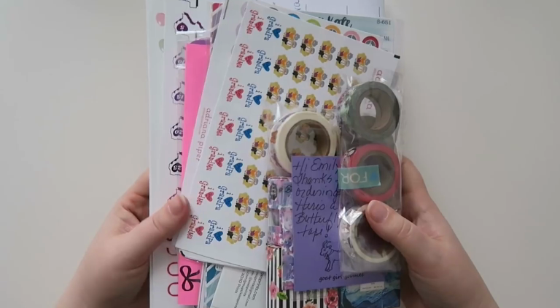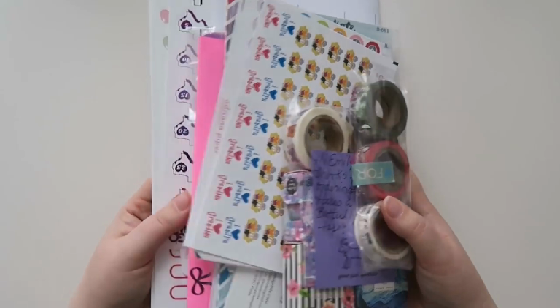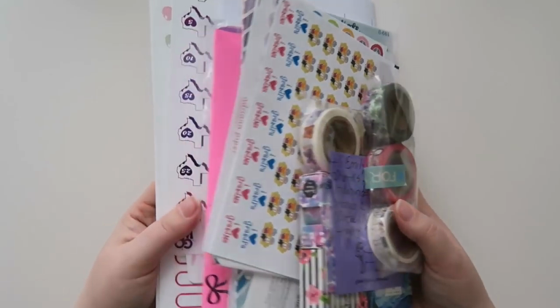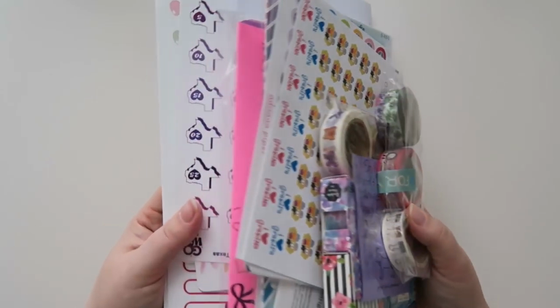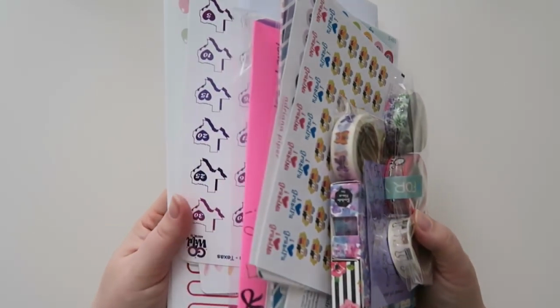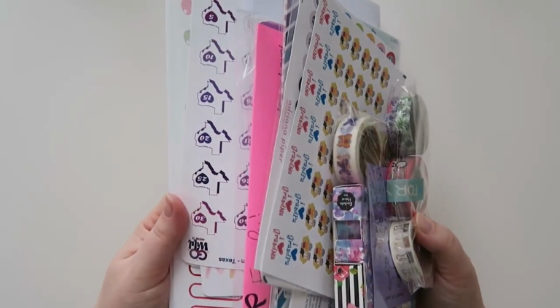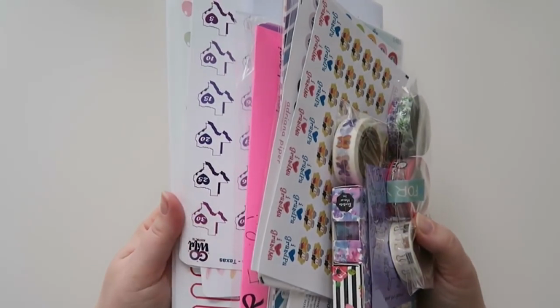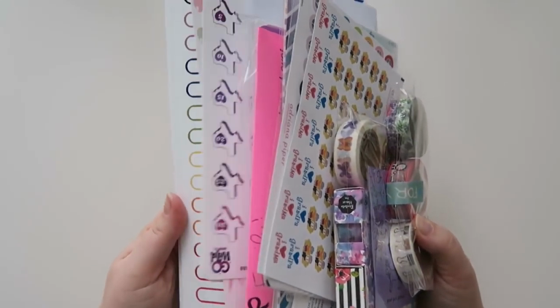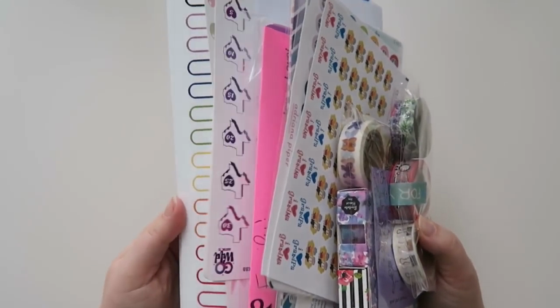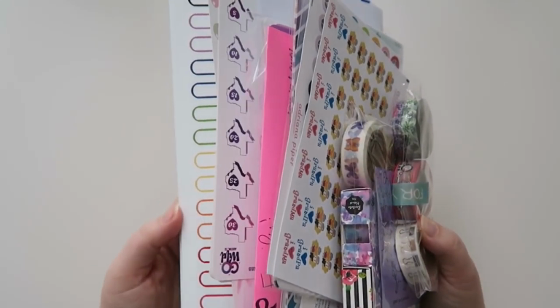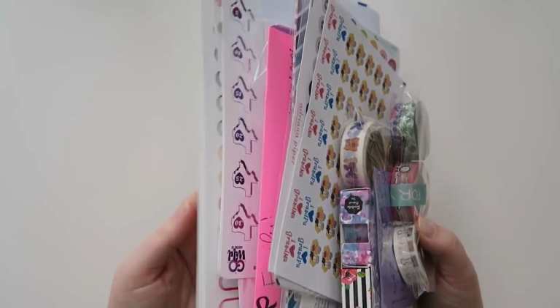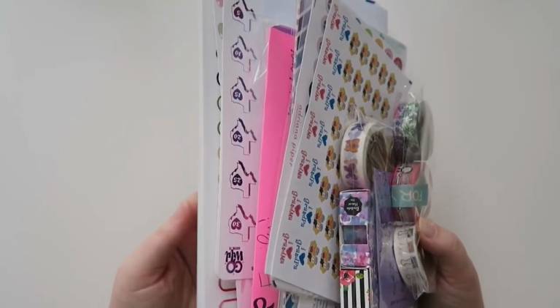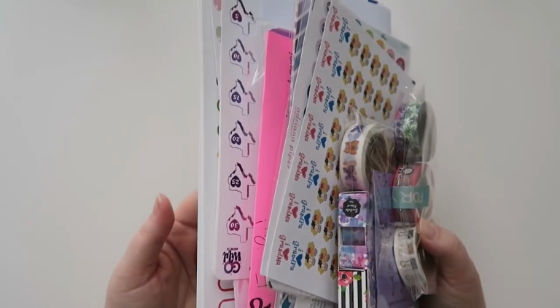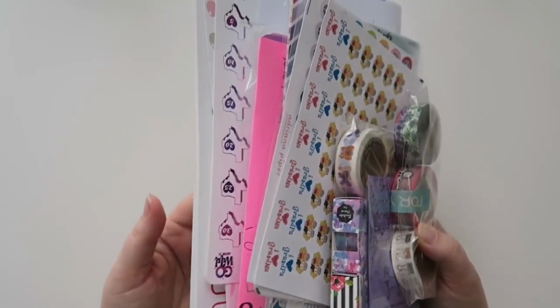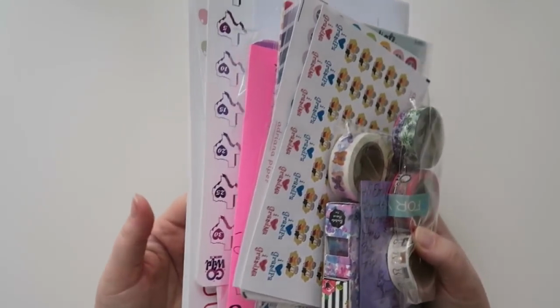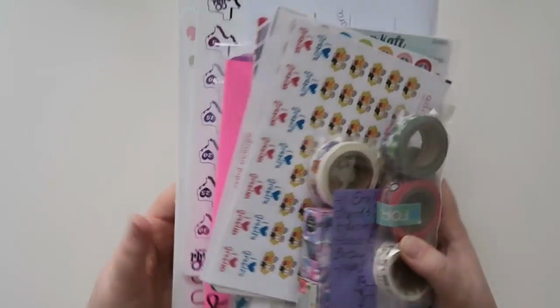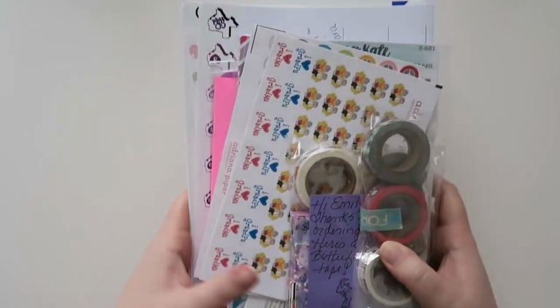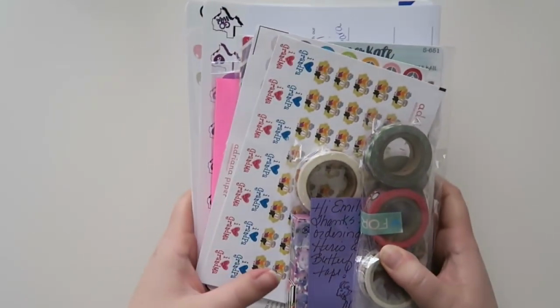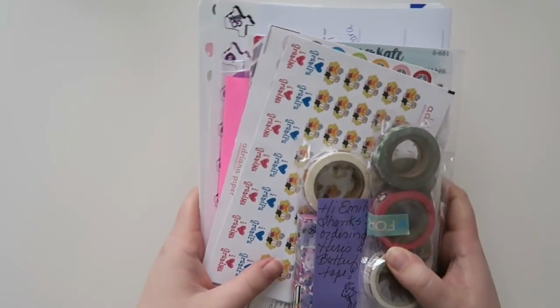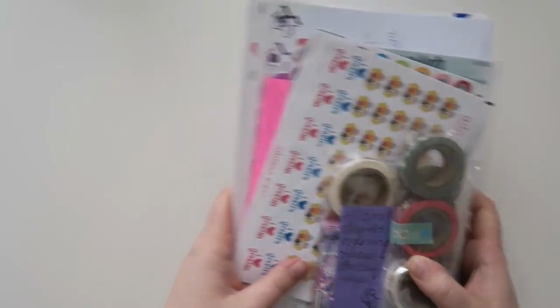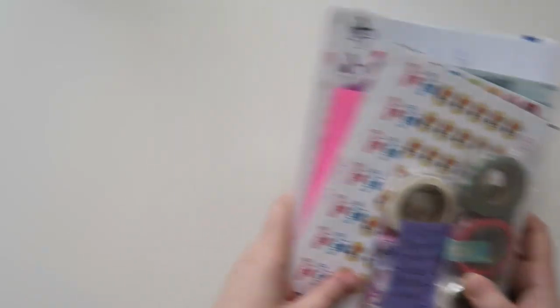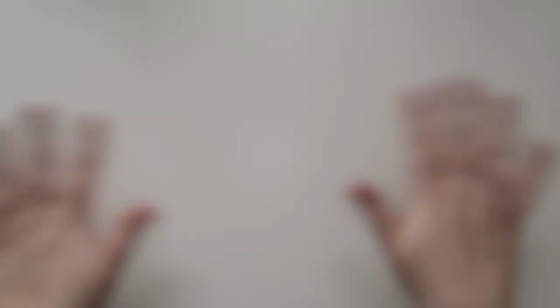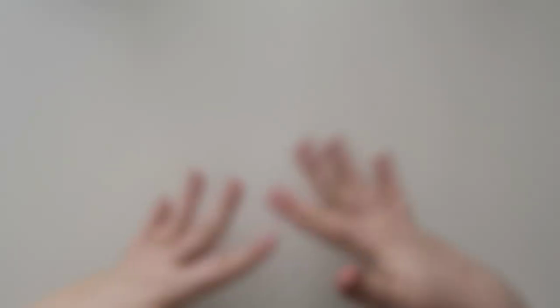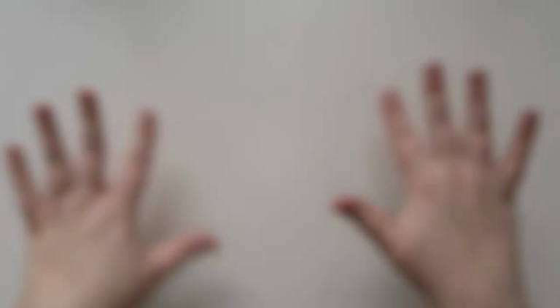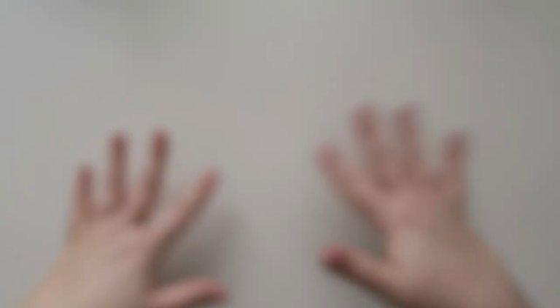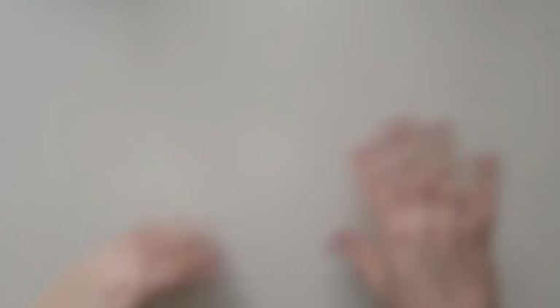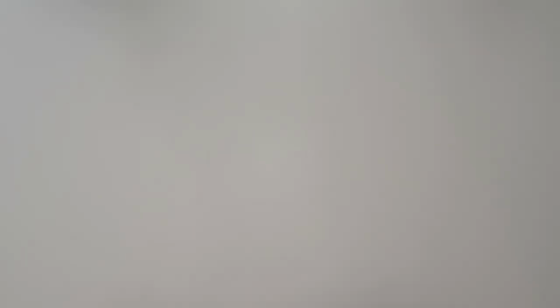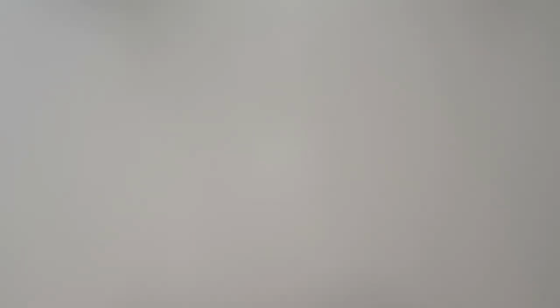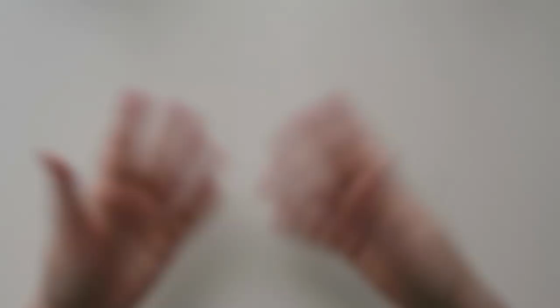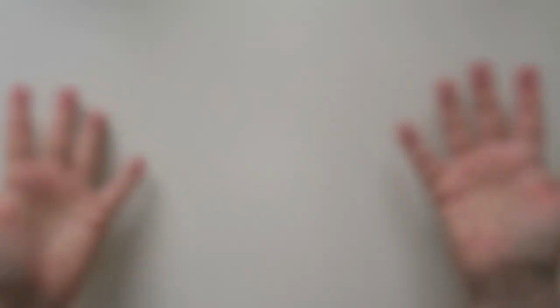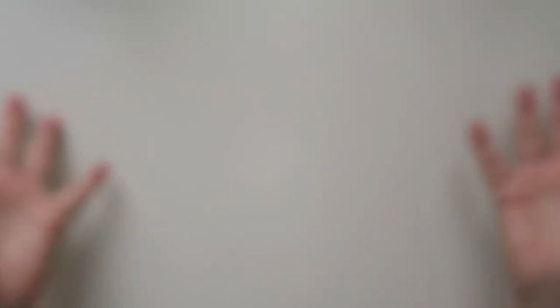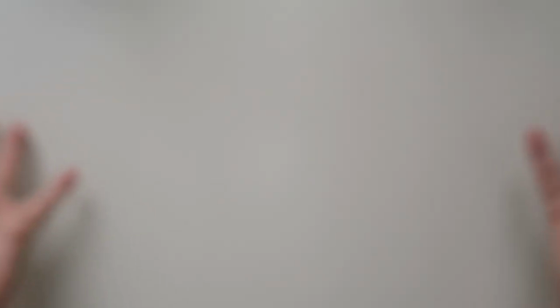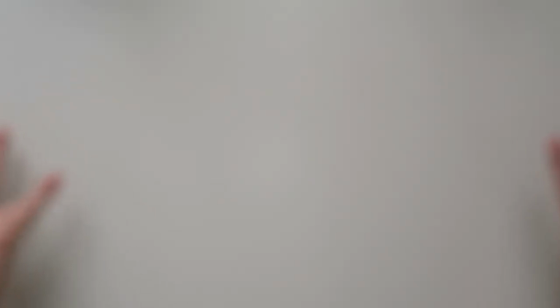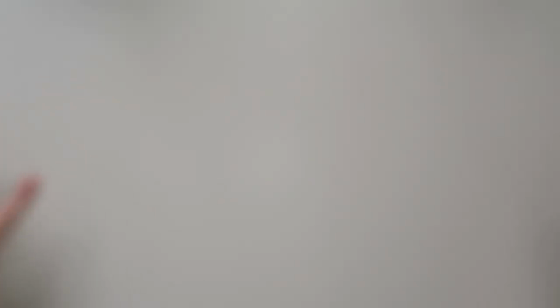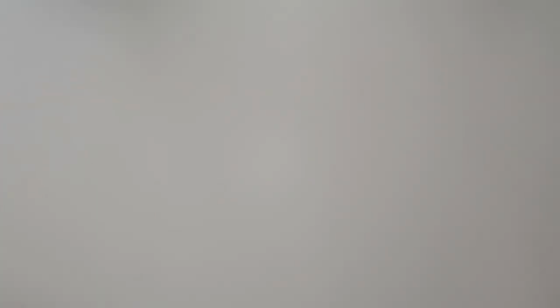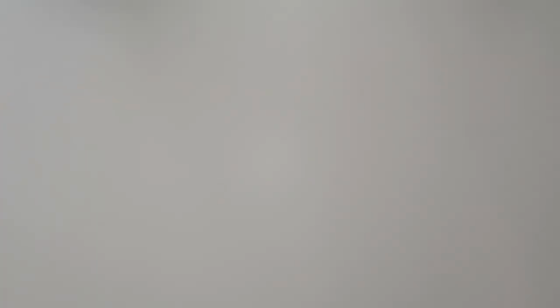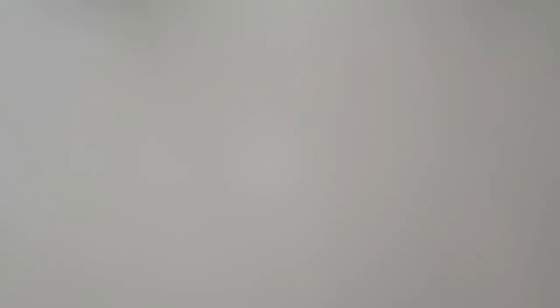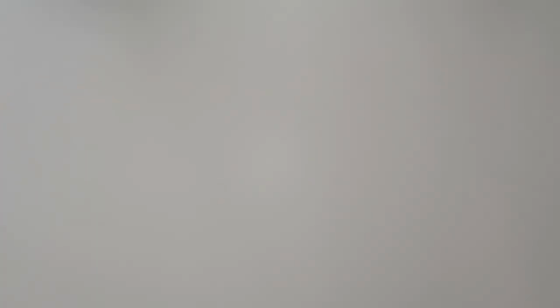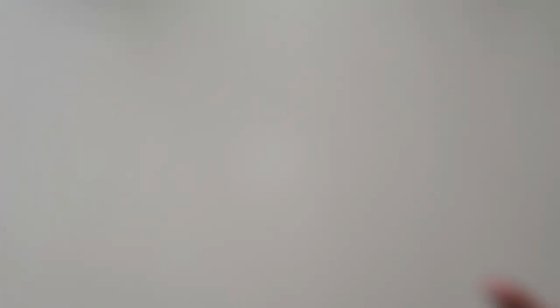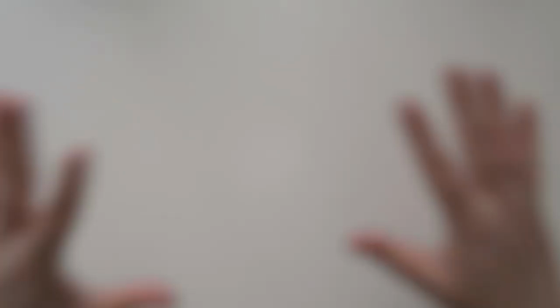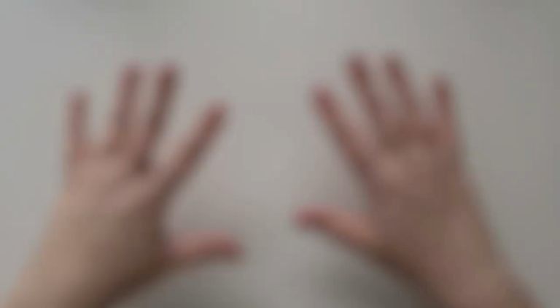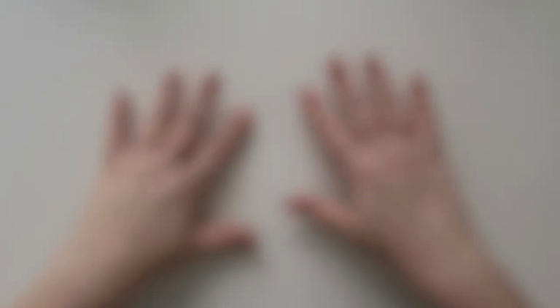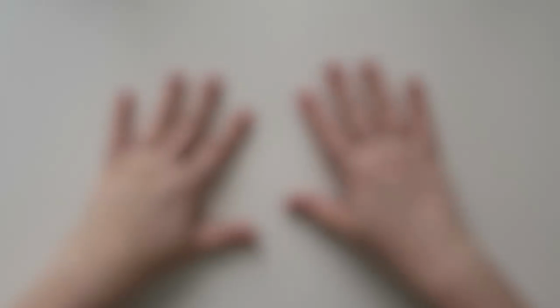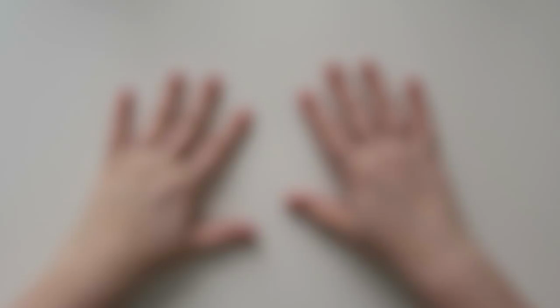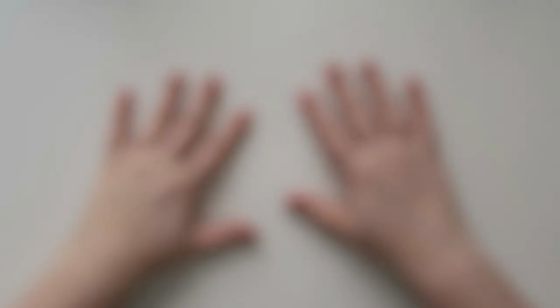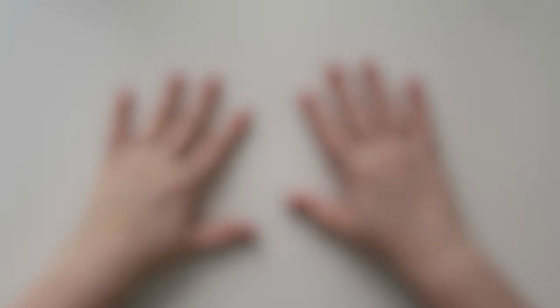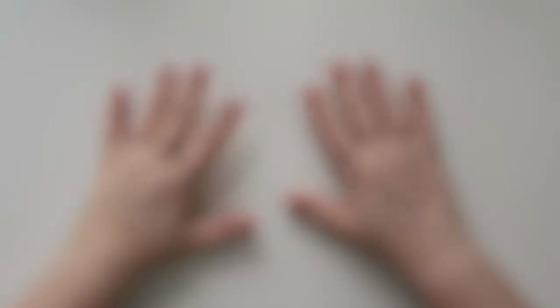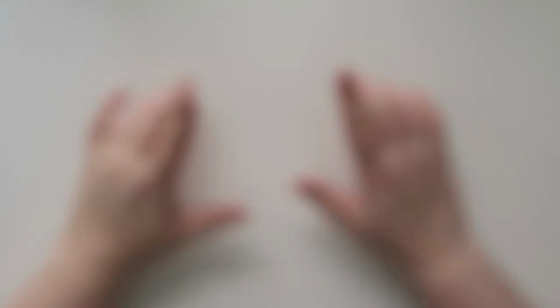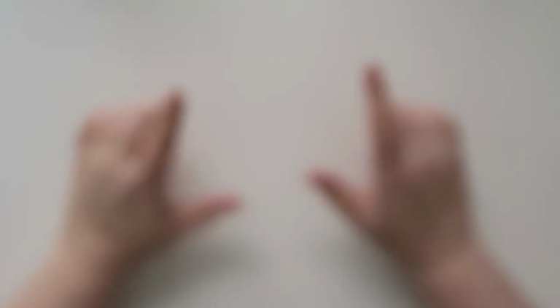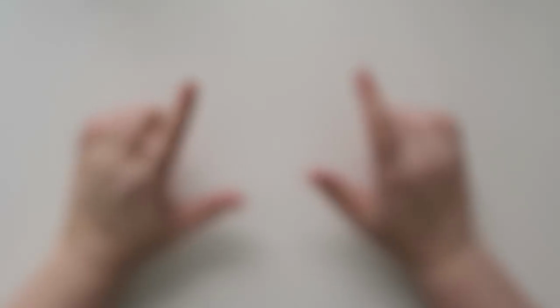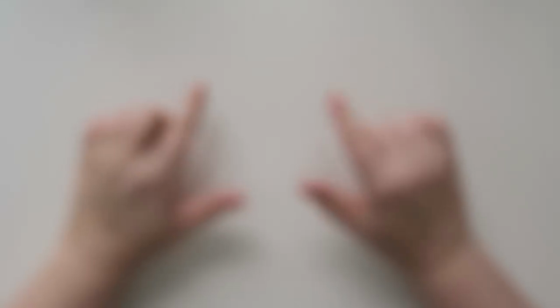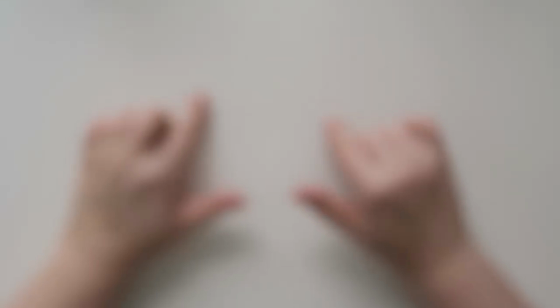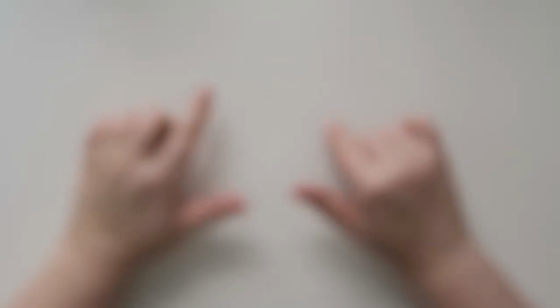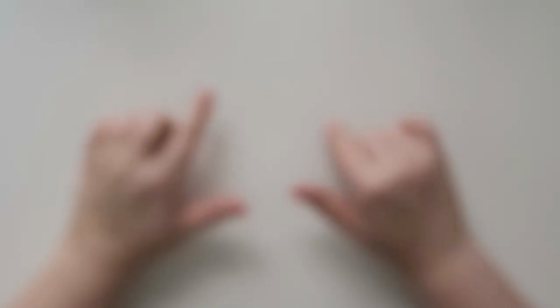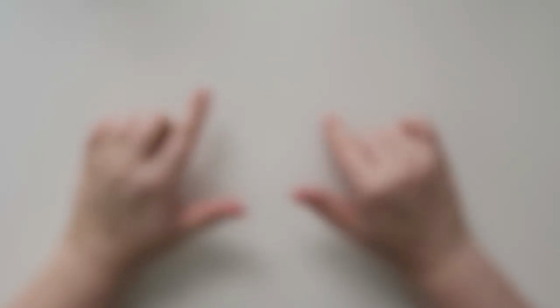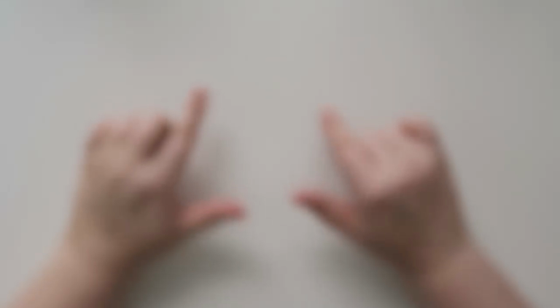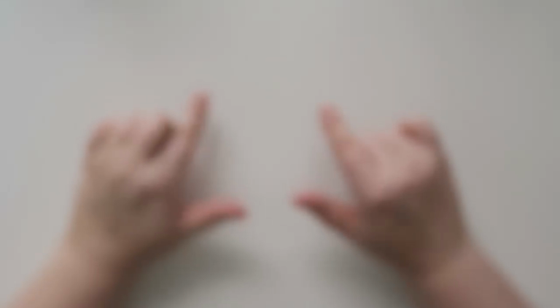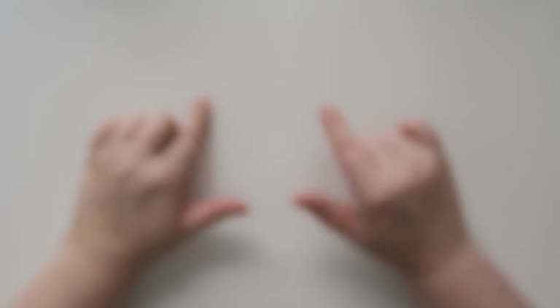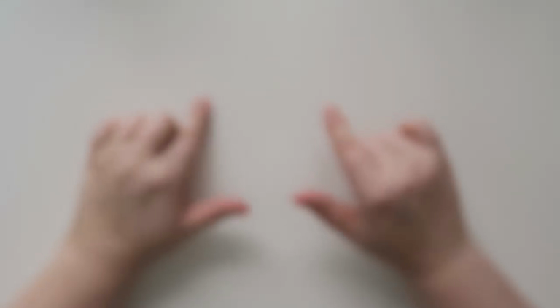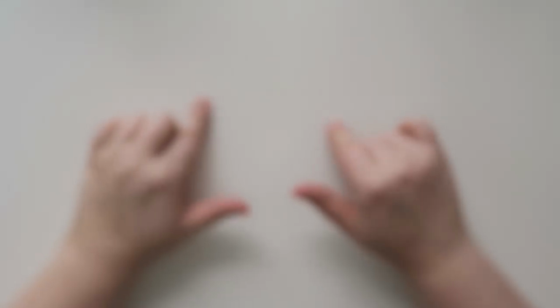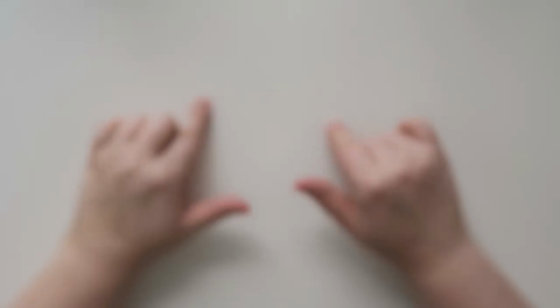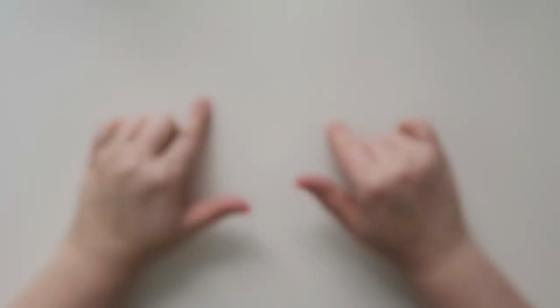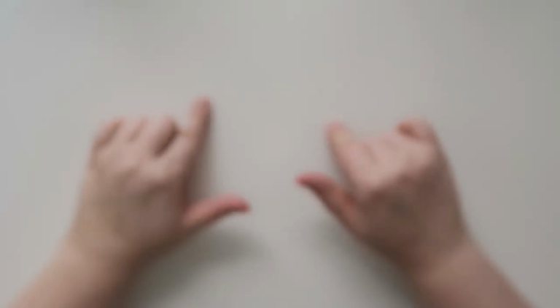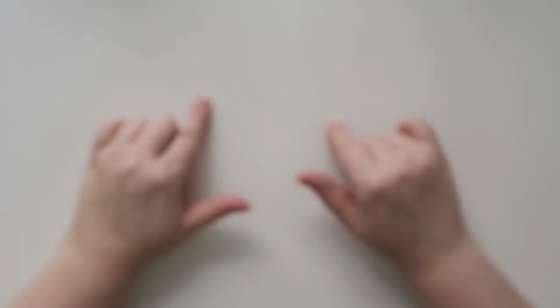Look at all this stuff. Well, hello, my friends, and welcome back to my channel. Today we're gonna be doing a haul video.